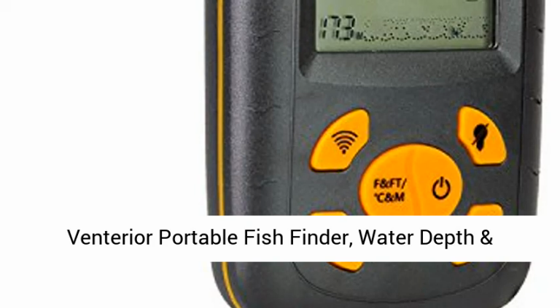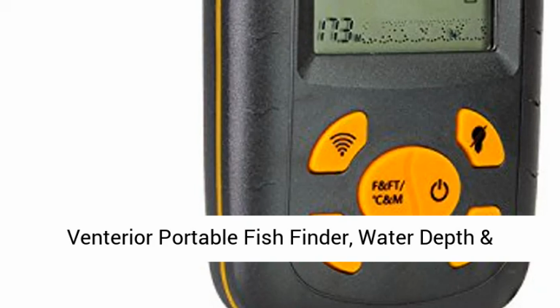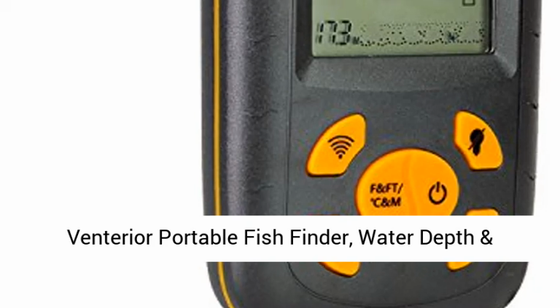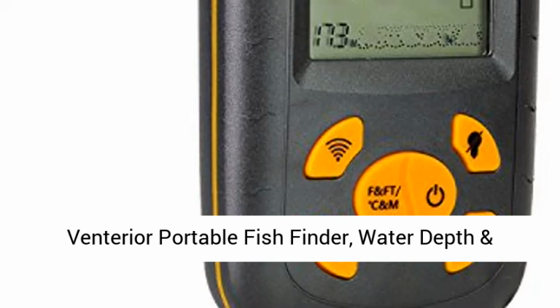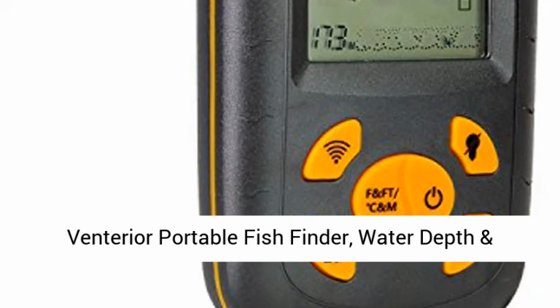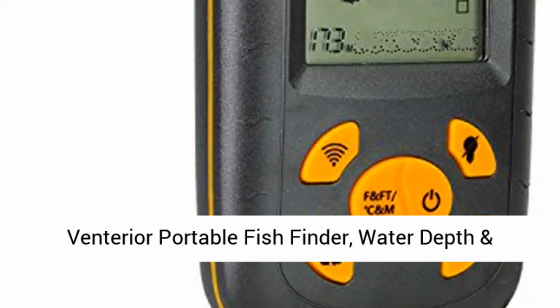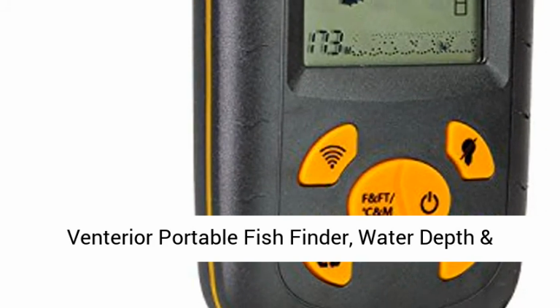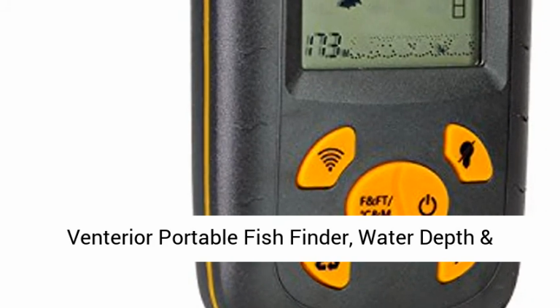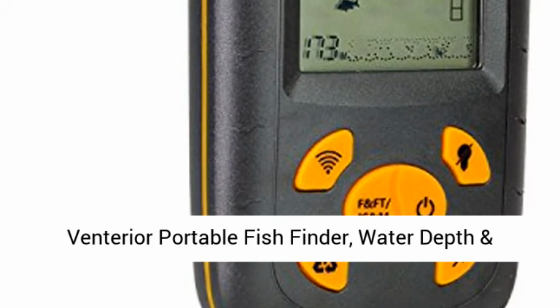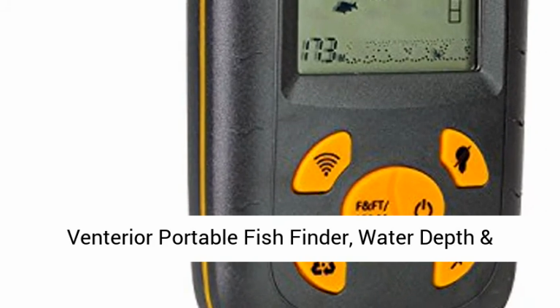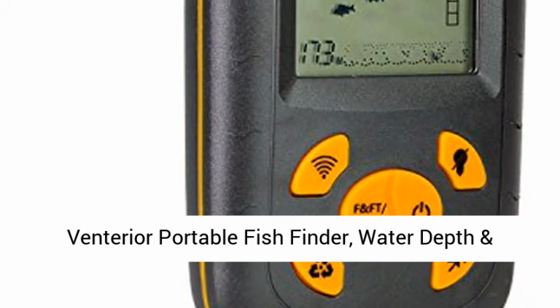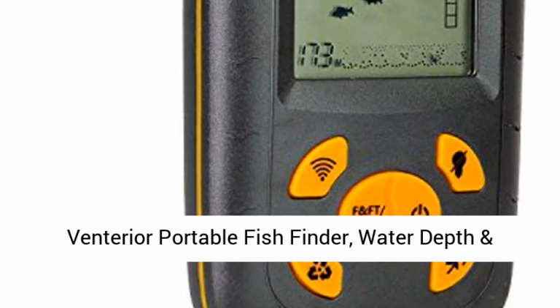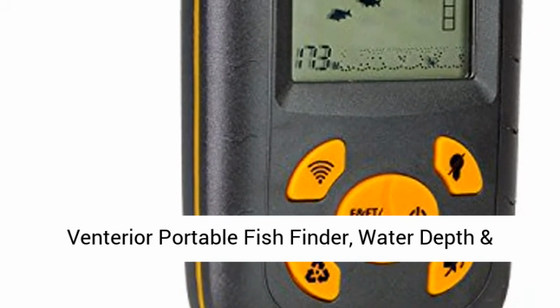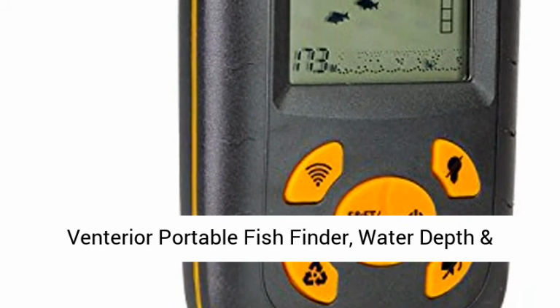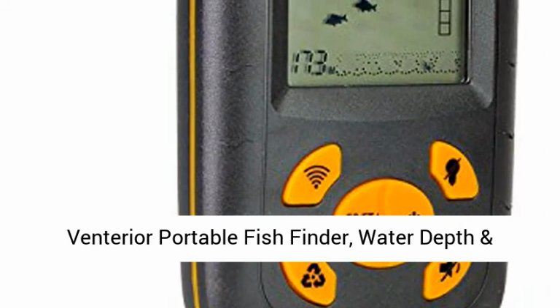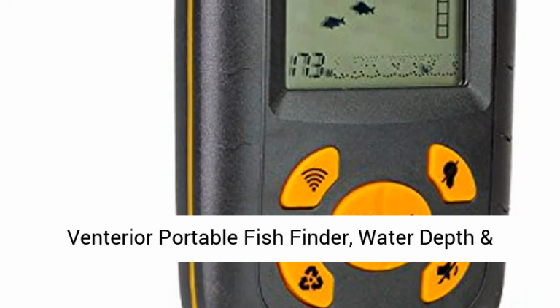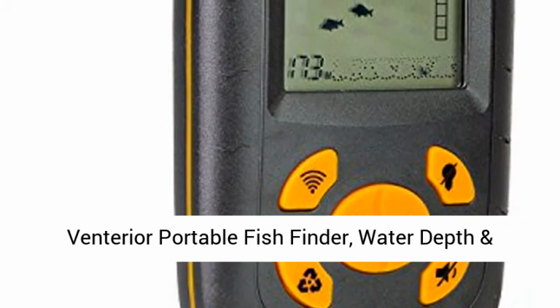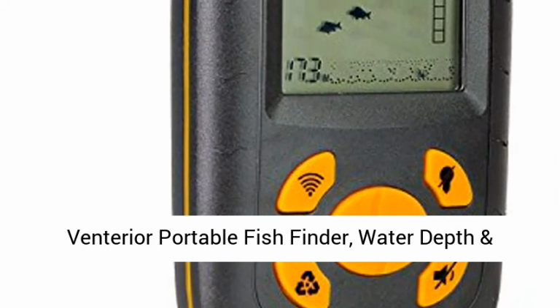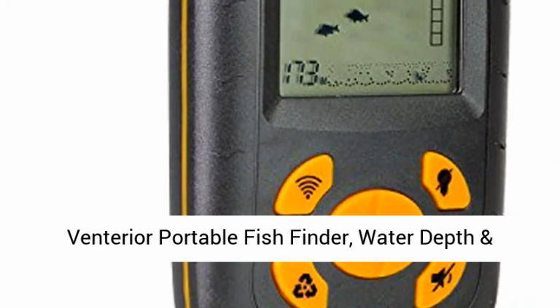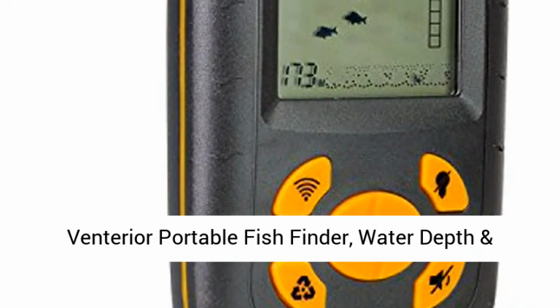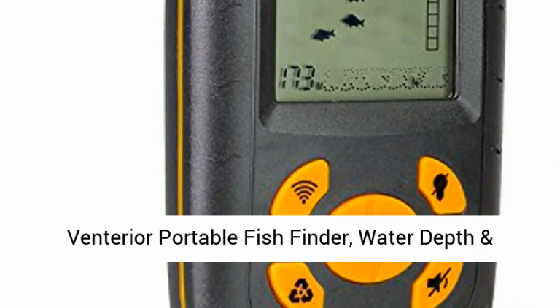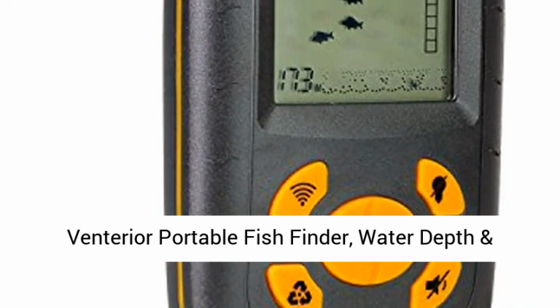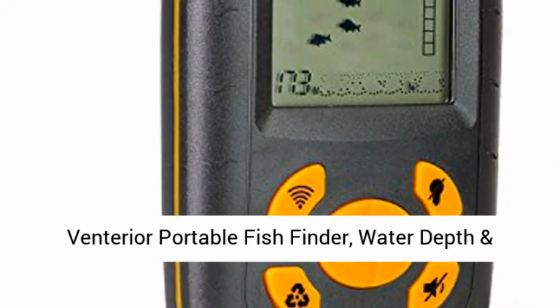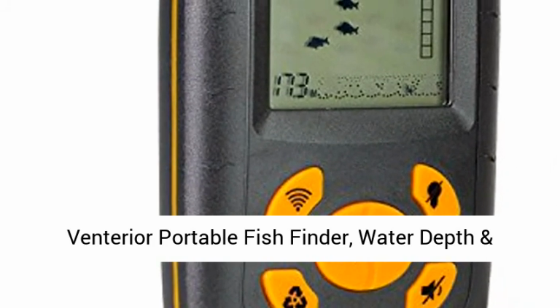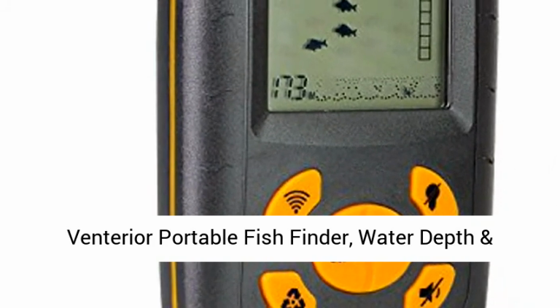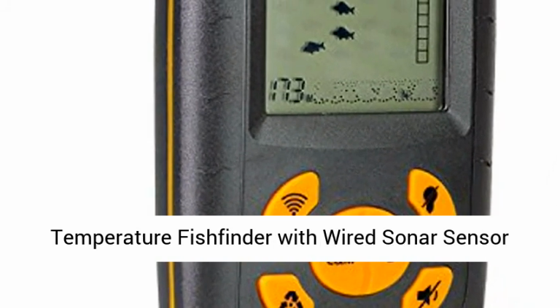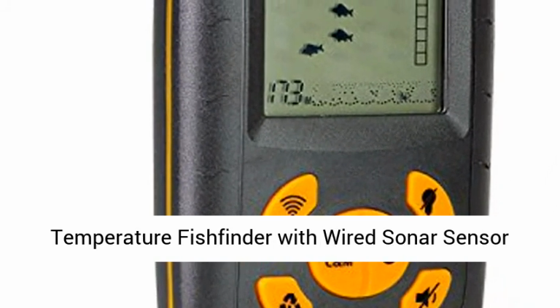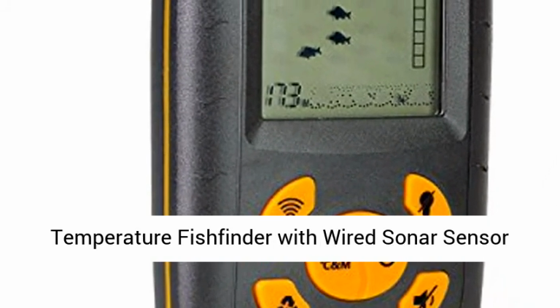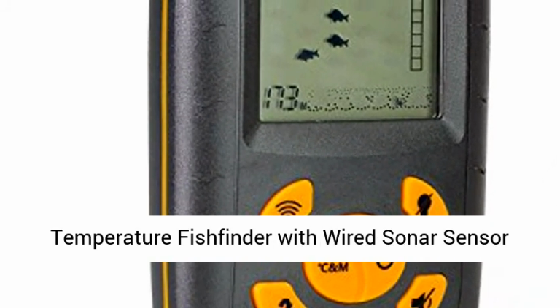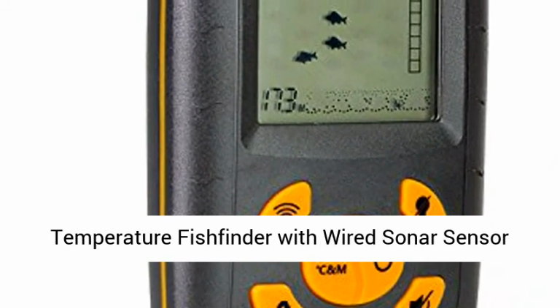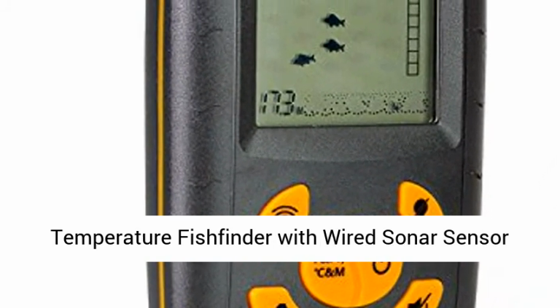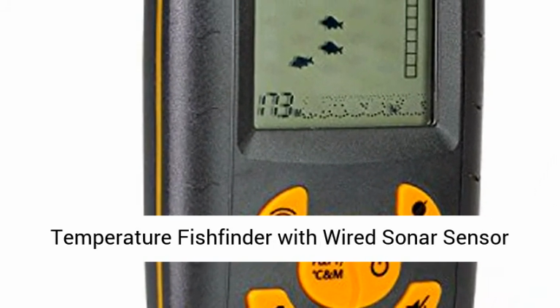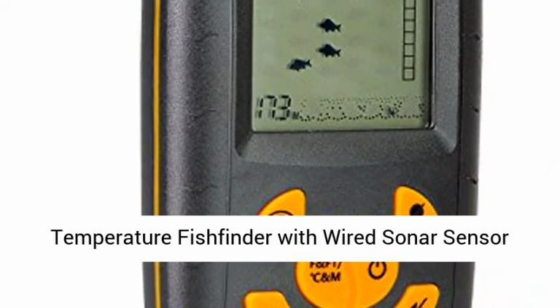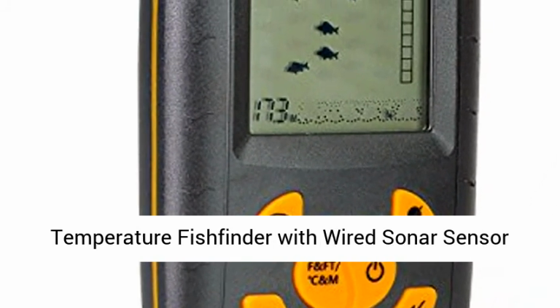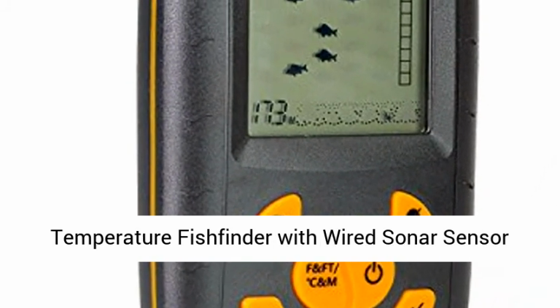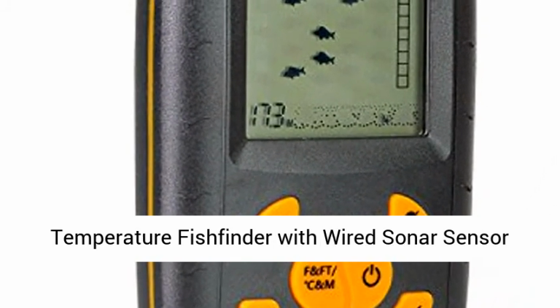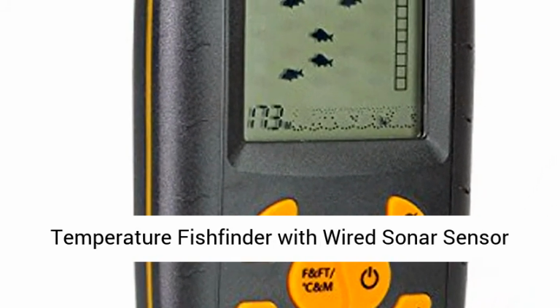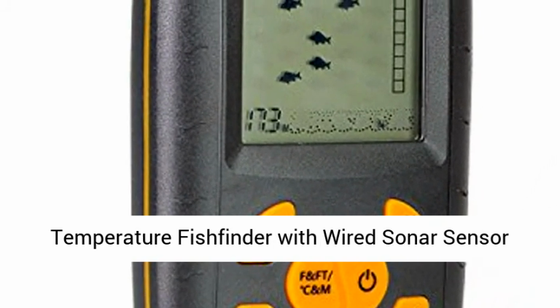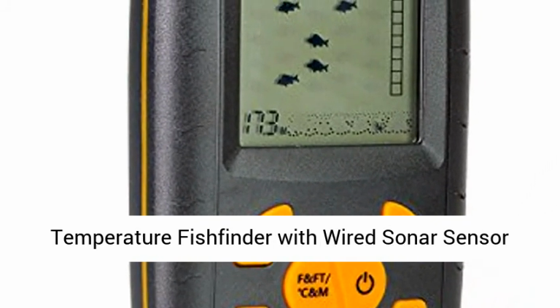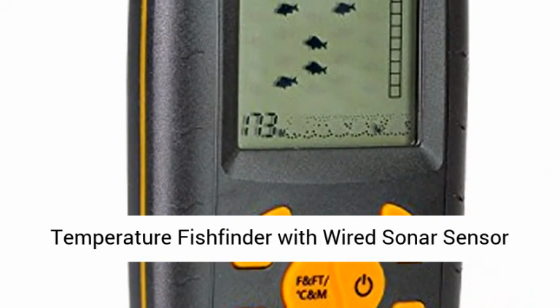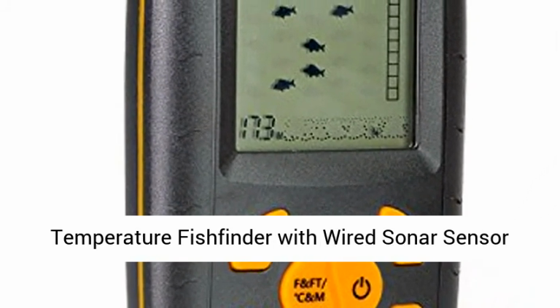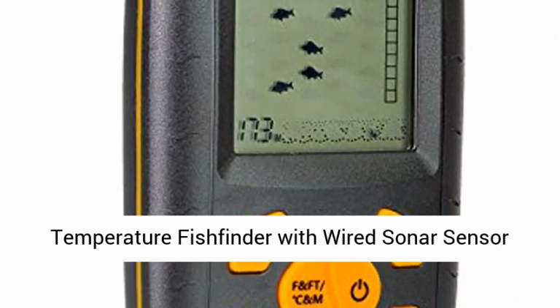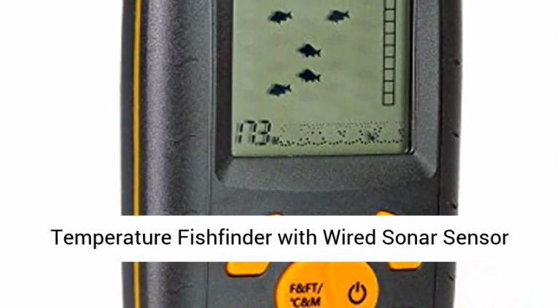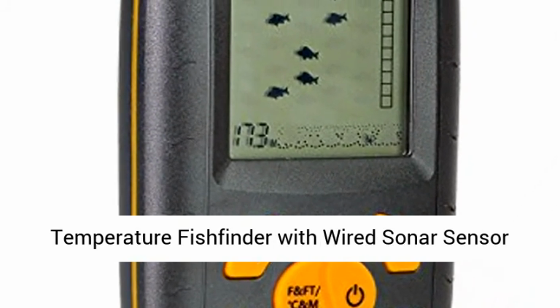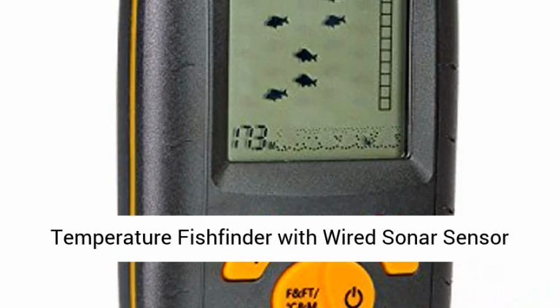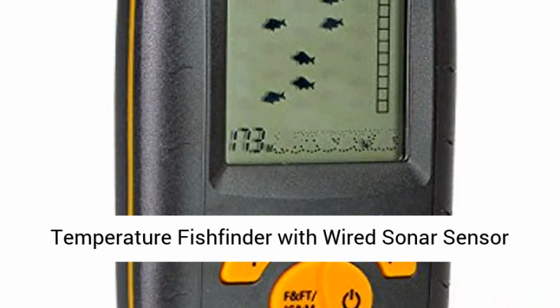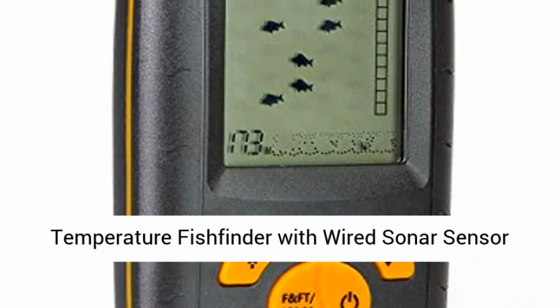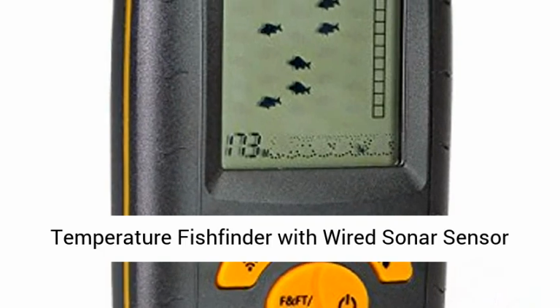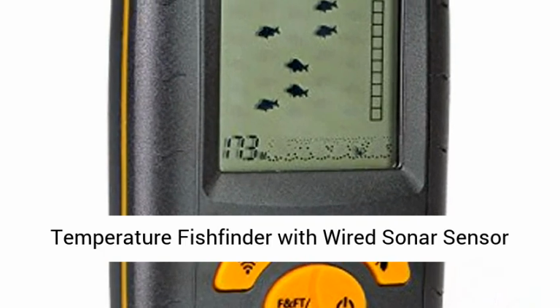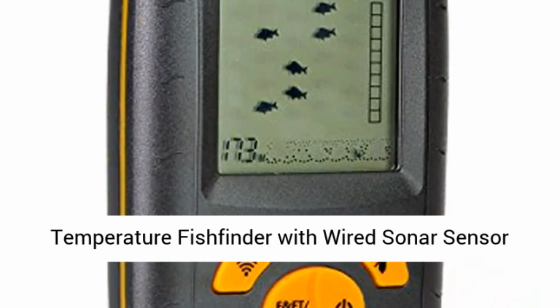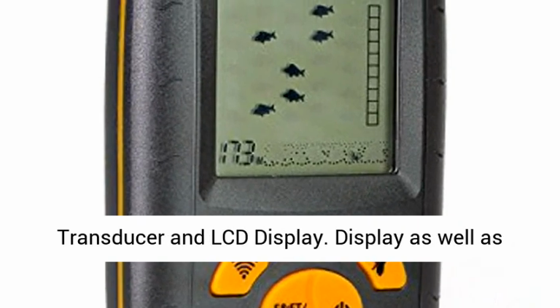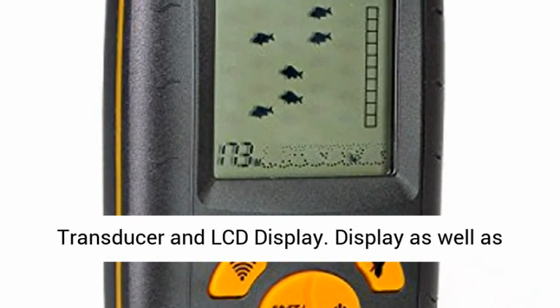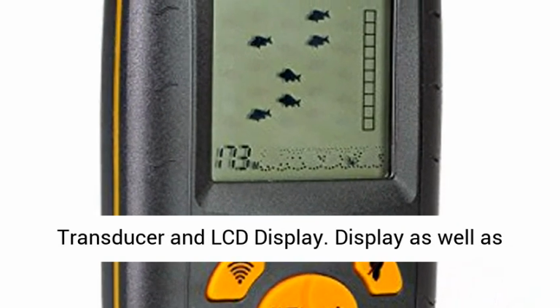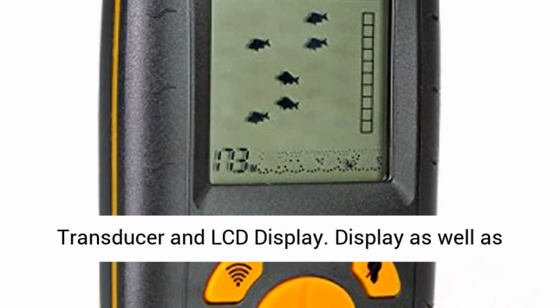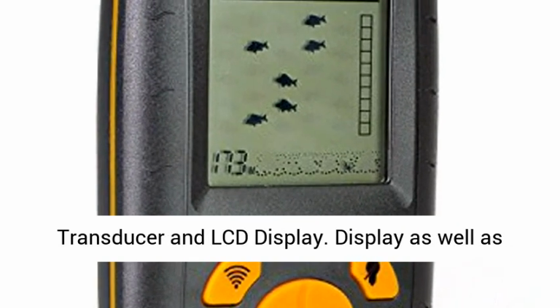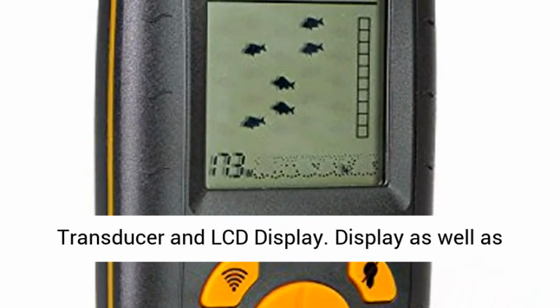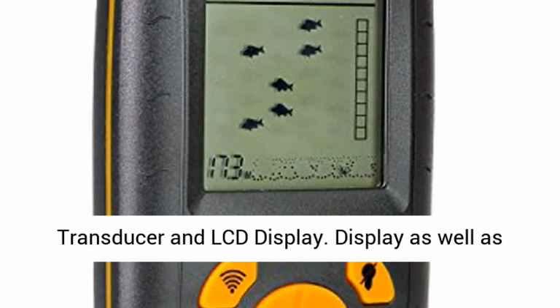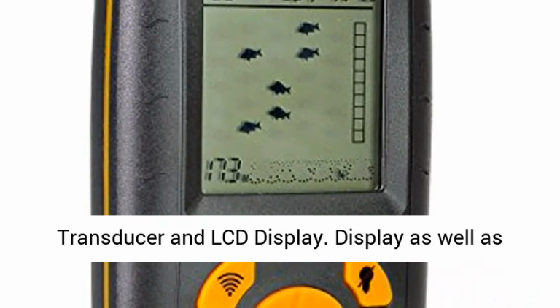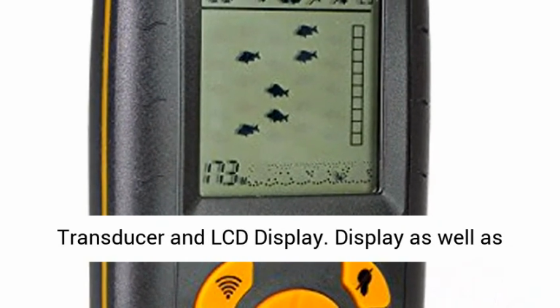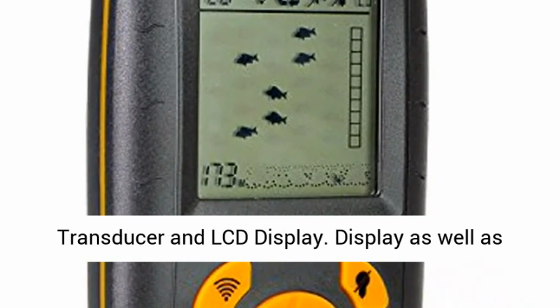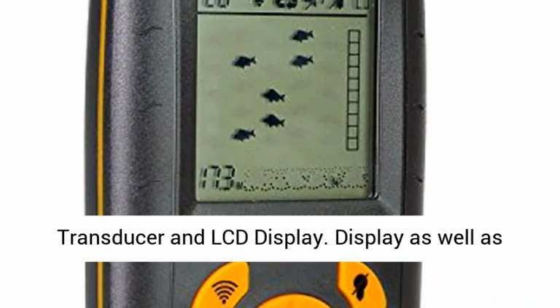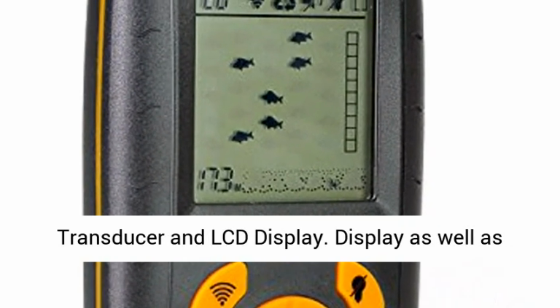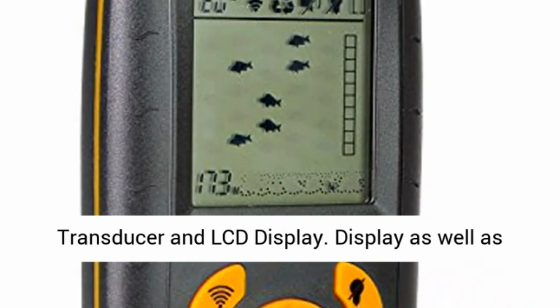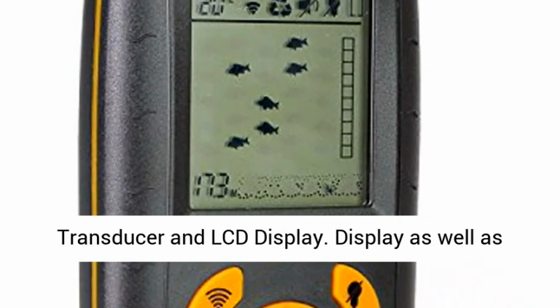Interior Portable Fish Finder — Water Depth and Temperature Fish Finder with Wired Sonar Sensor Transducer and LCD Display.